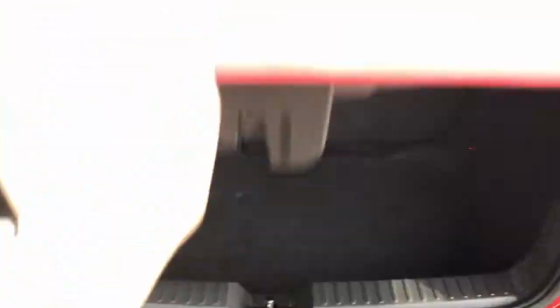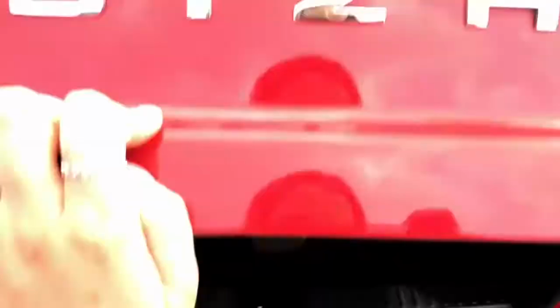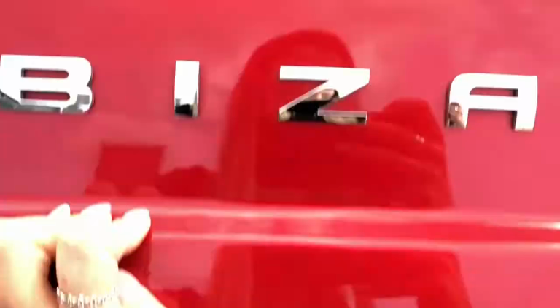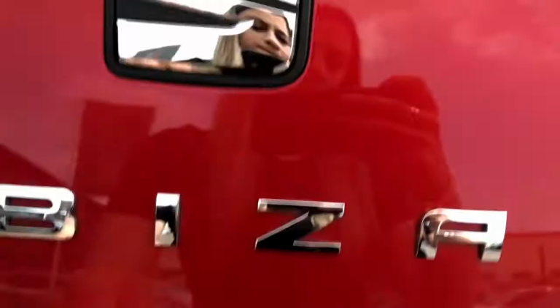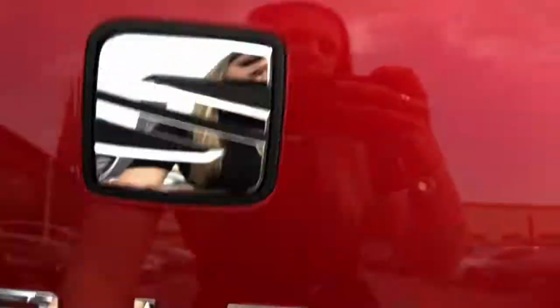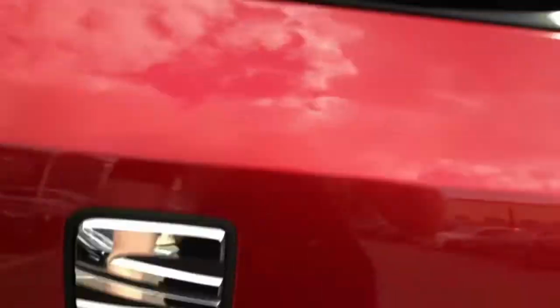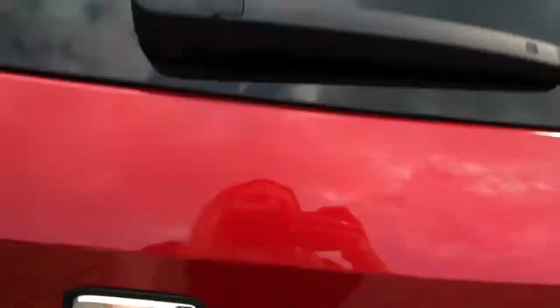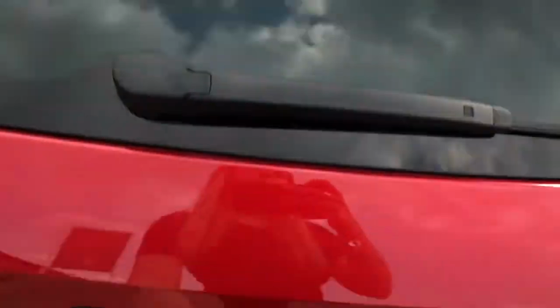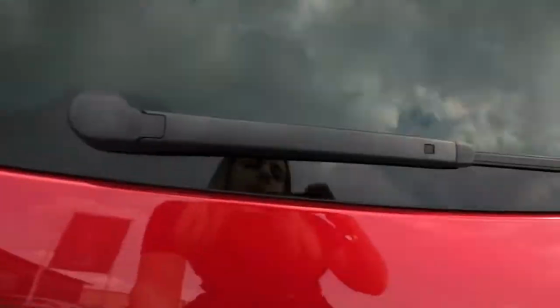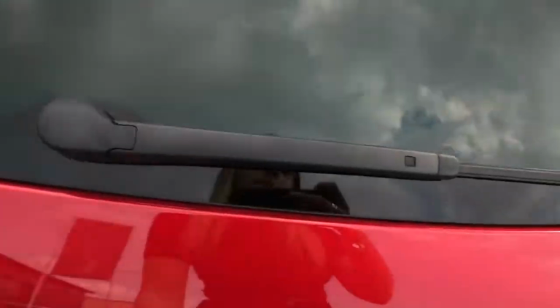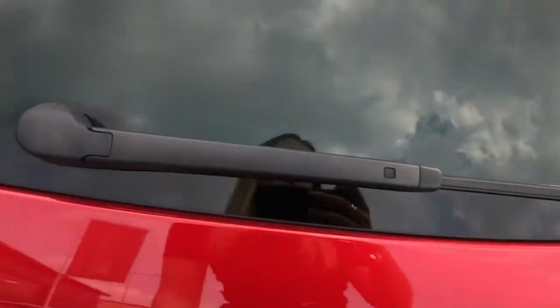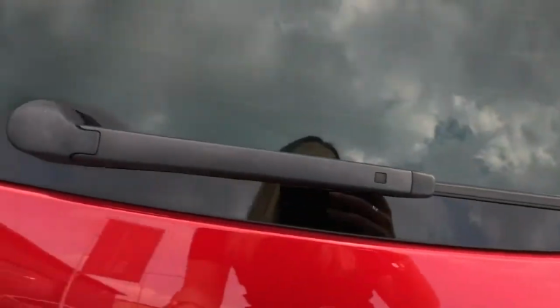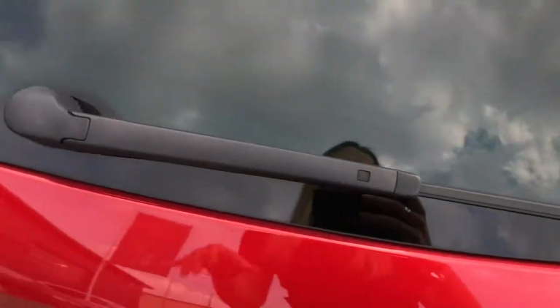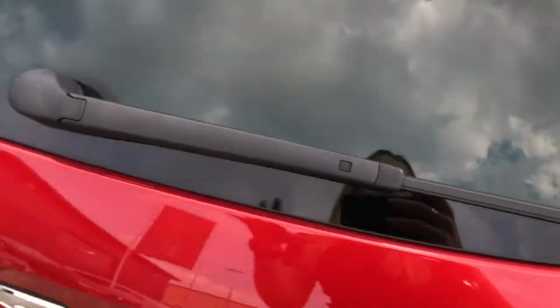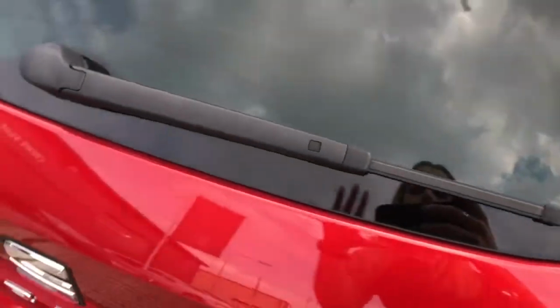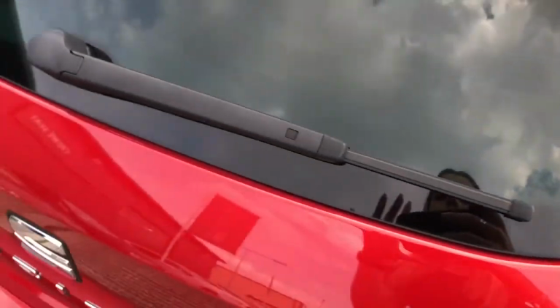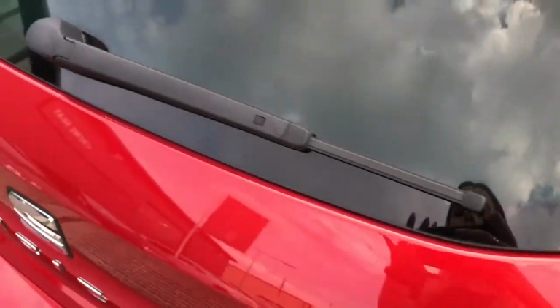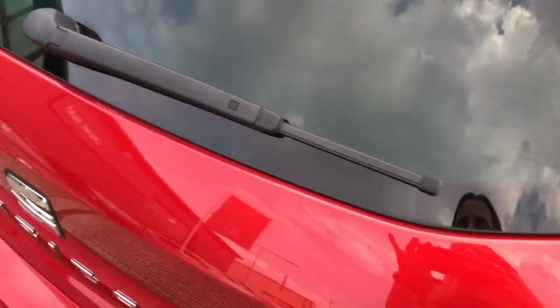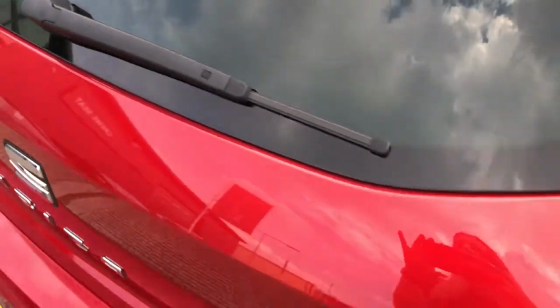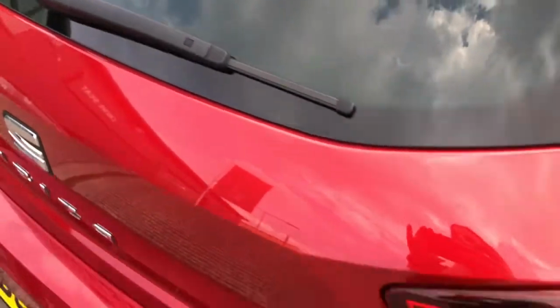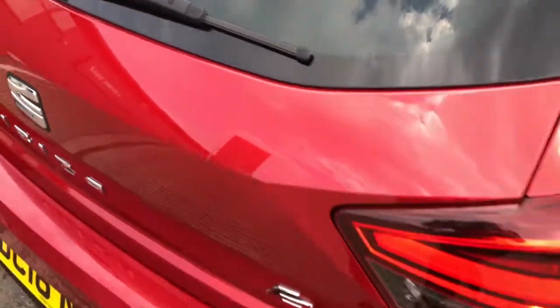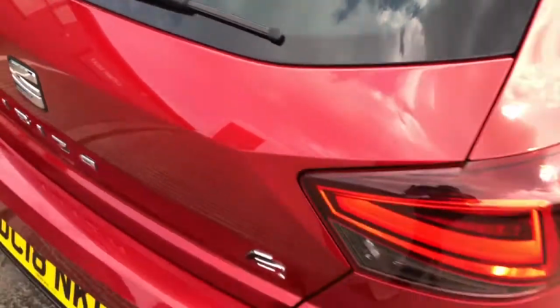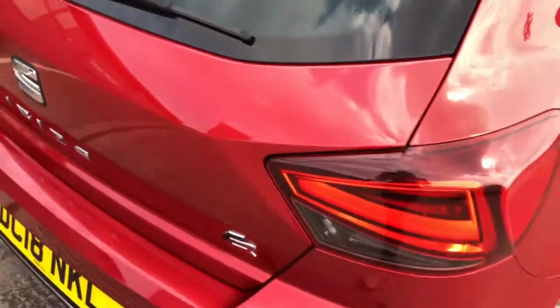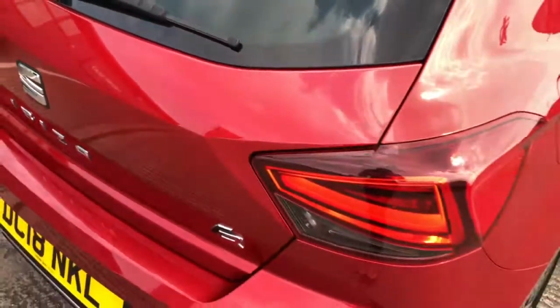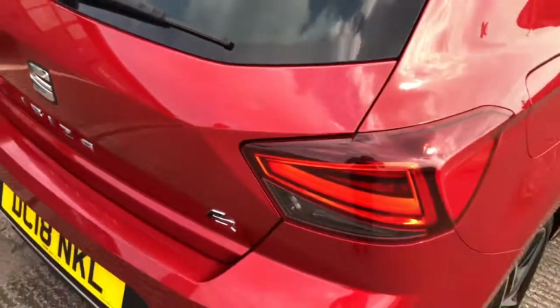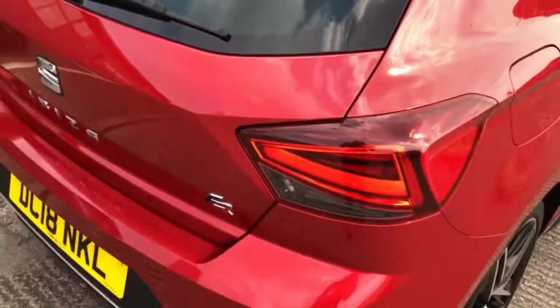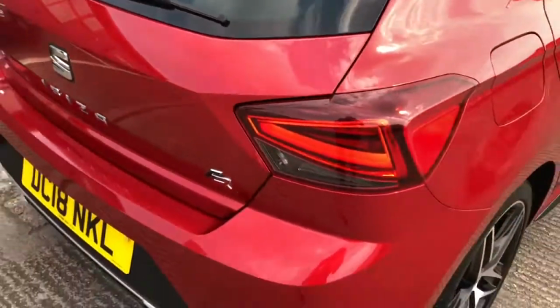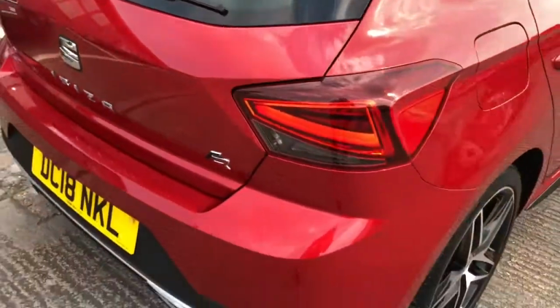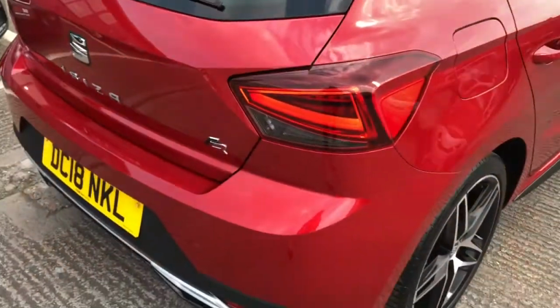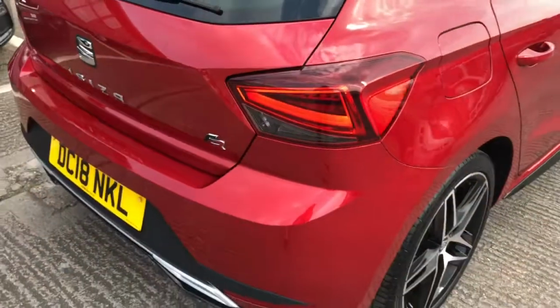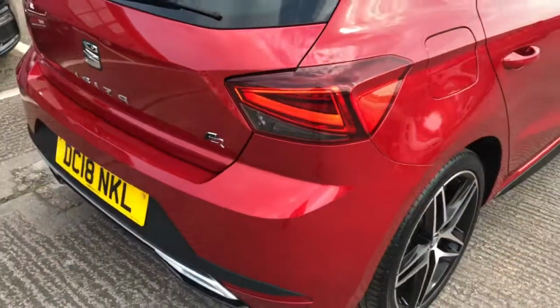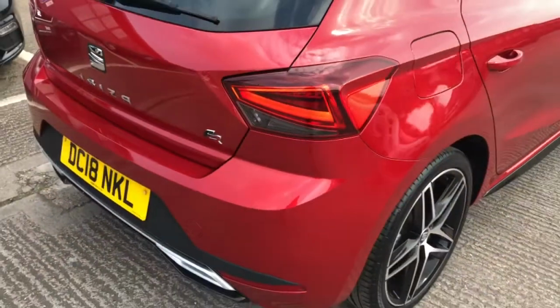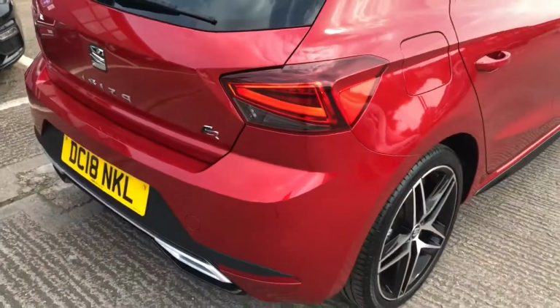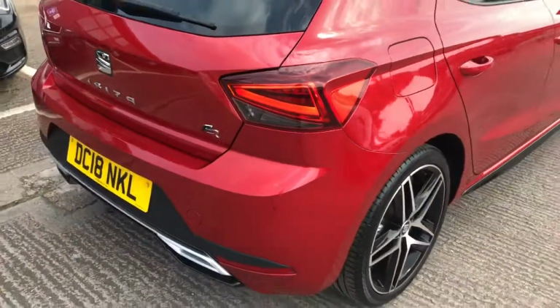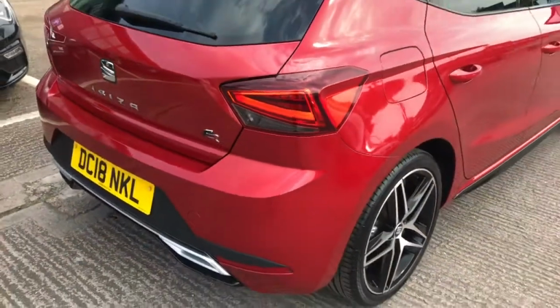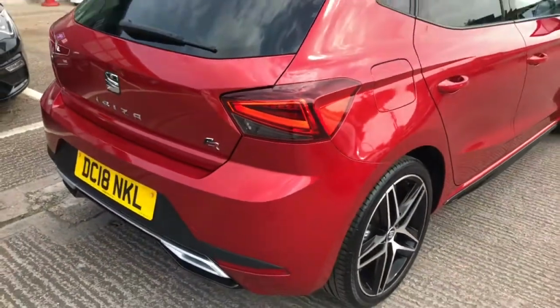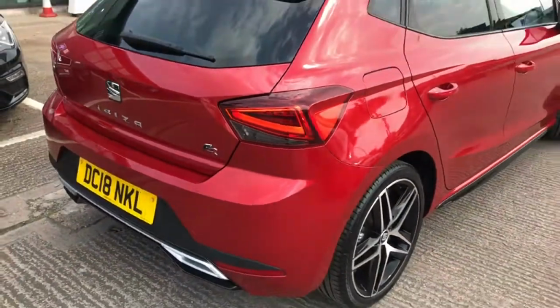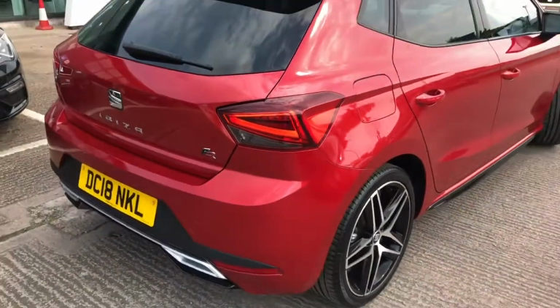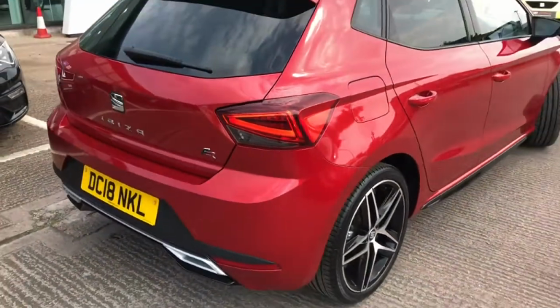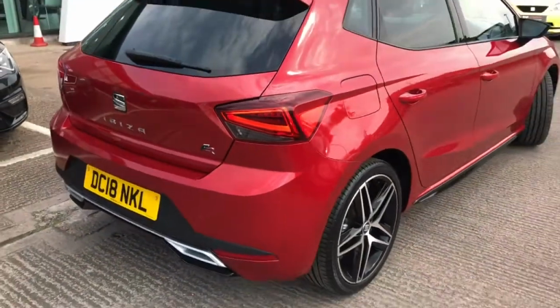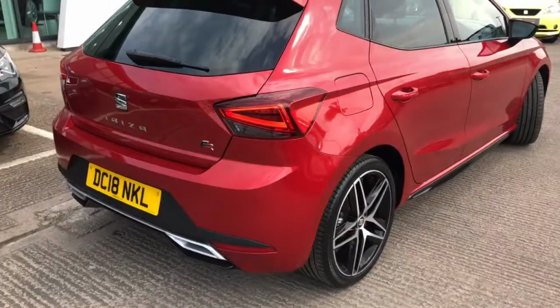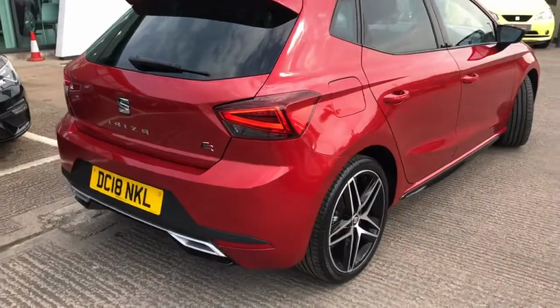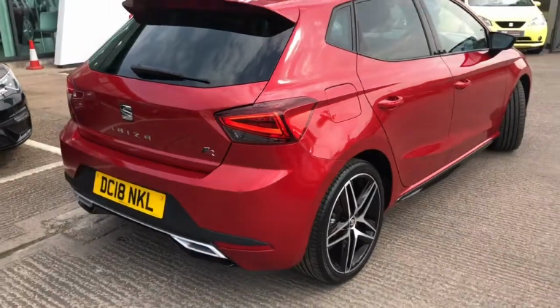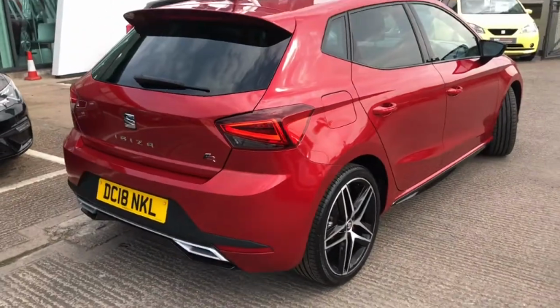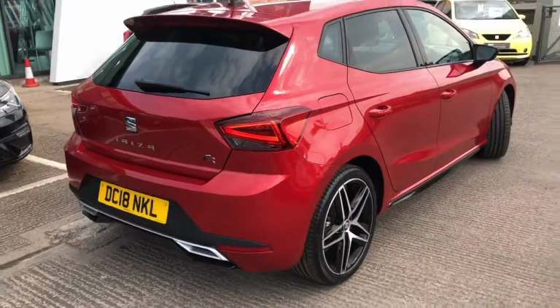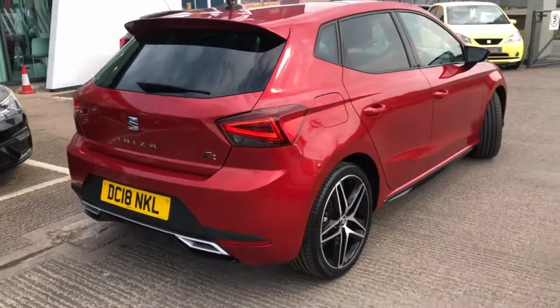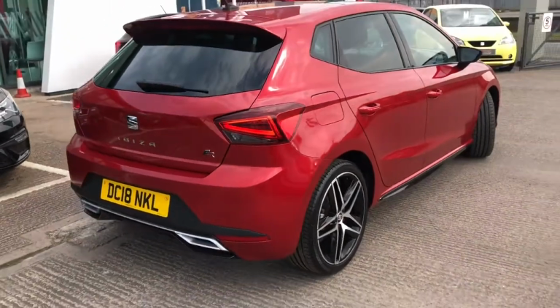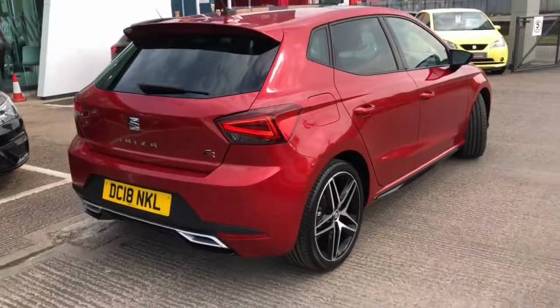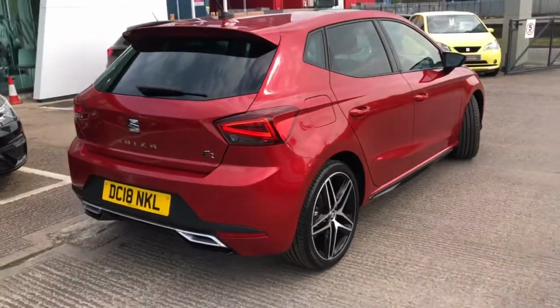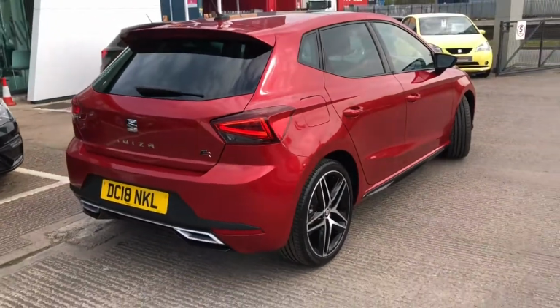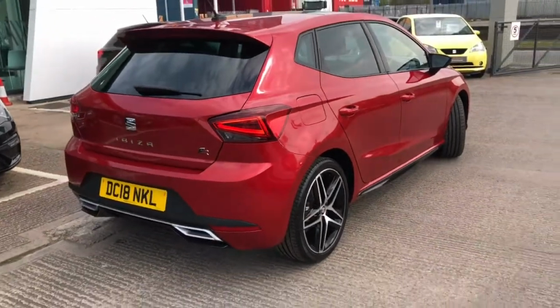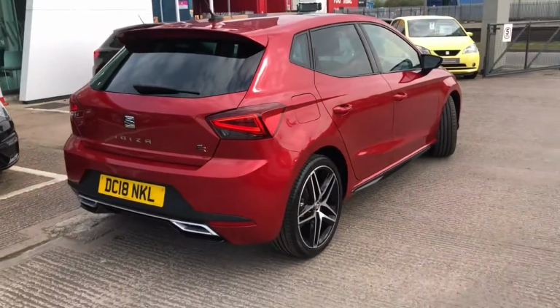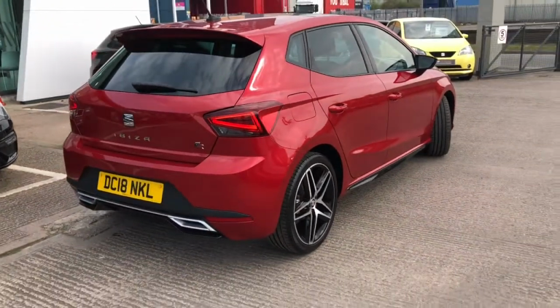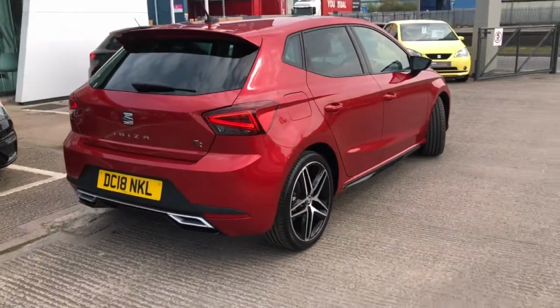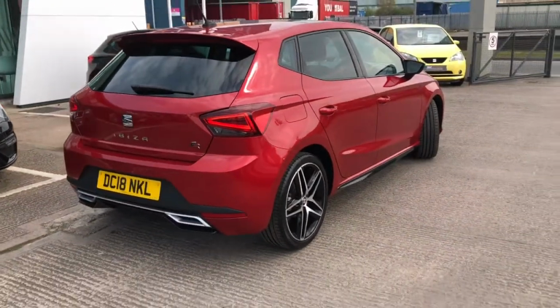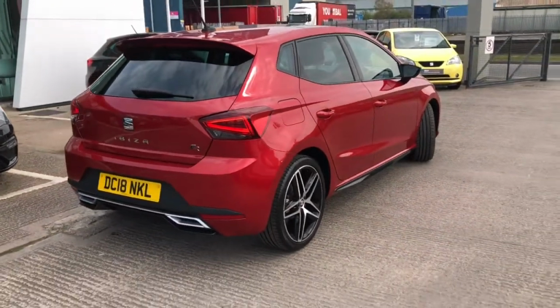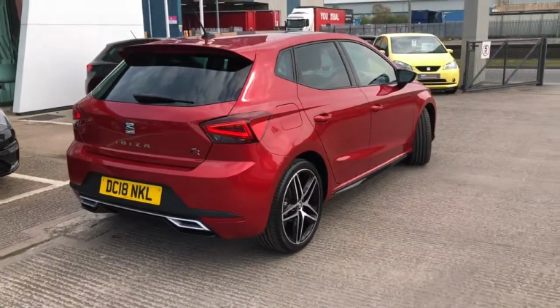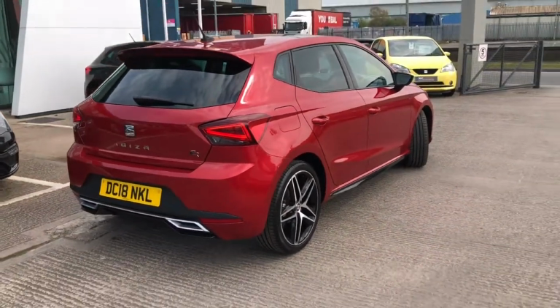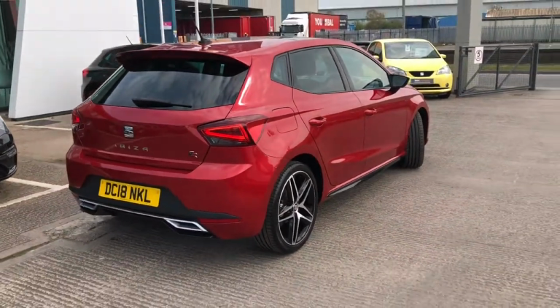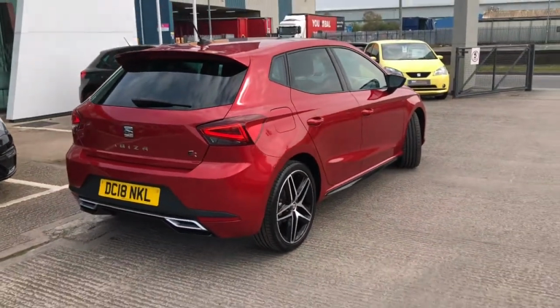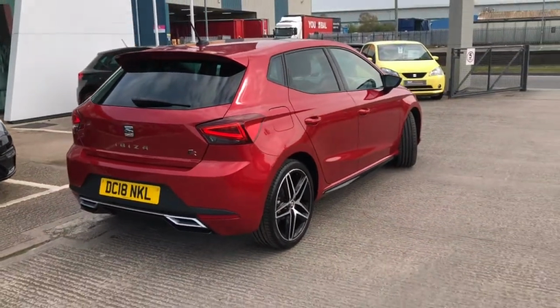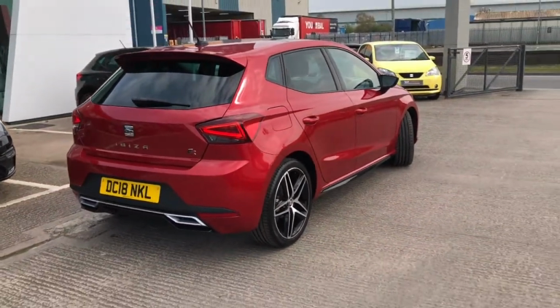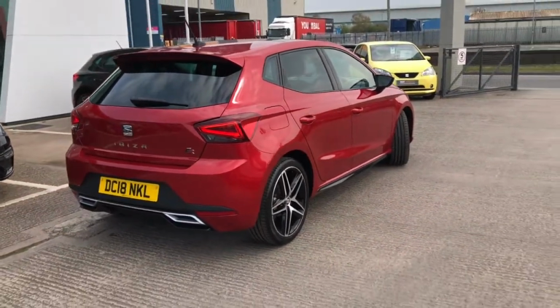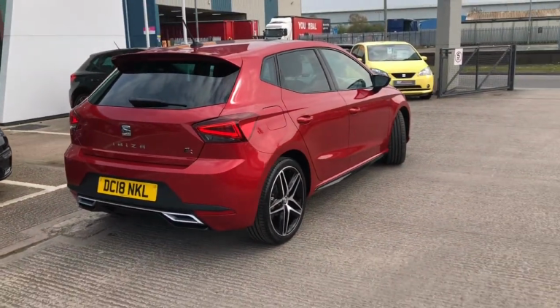This five-door hatchback has got plenty of room with two seats in the front and three in the rear, enough room for five people.